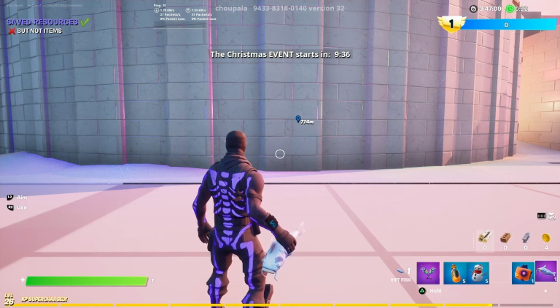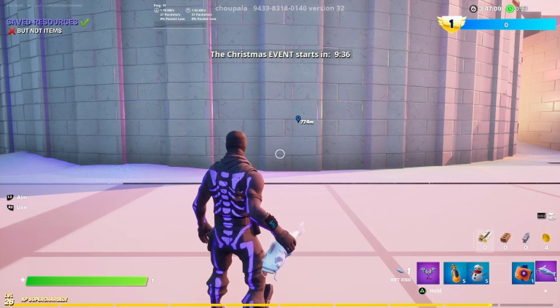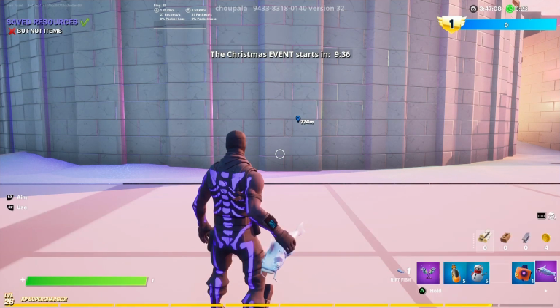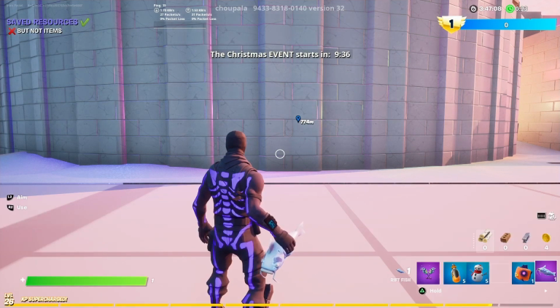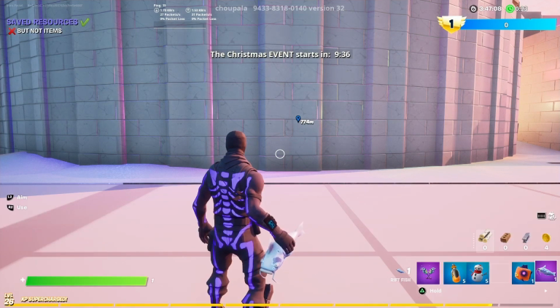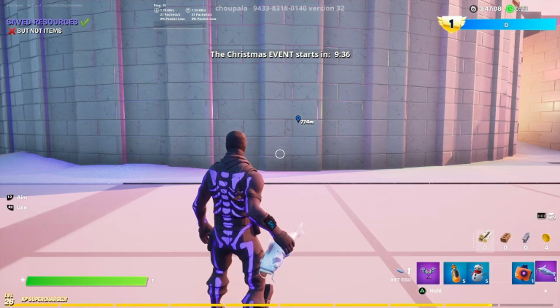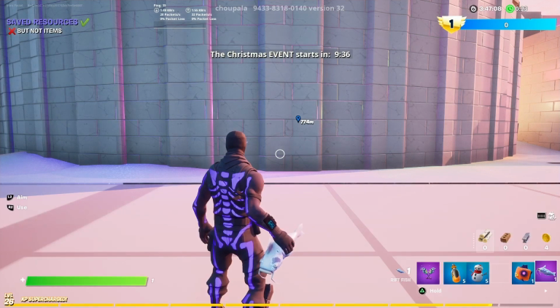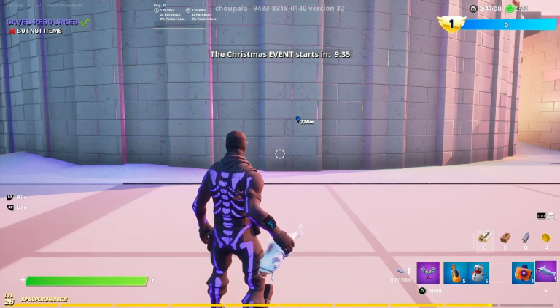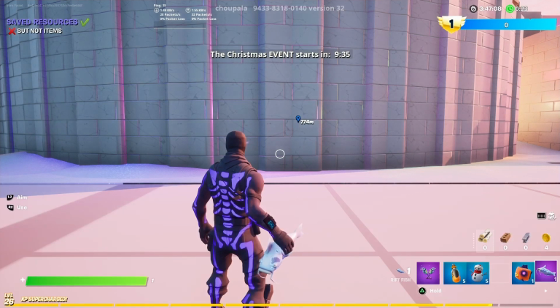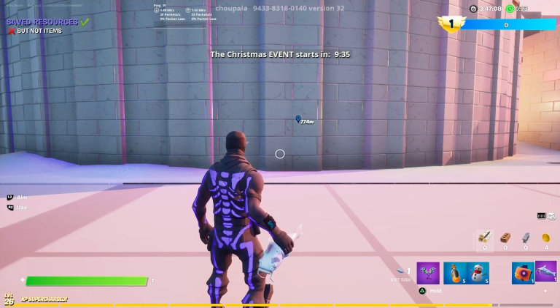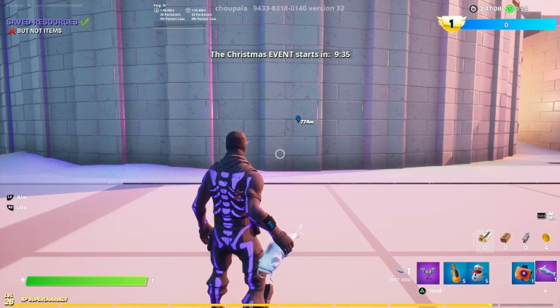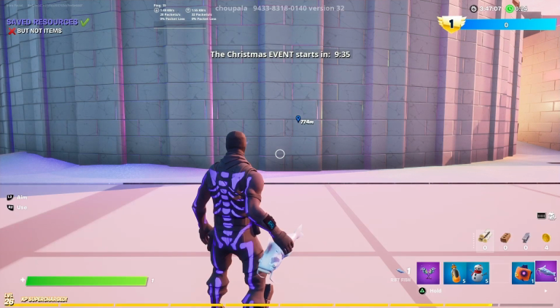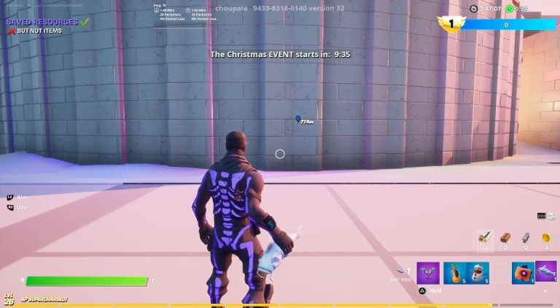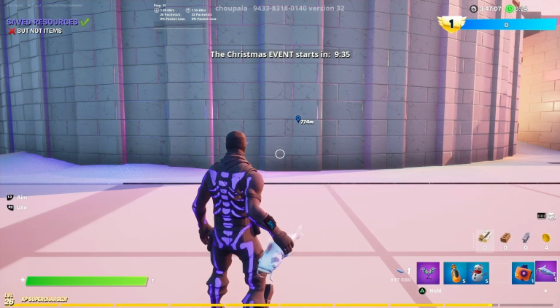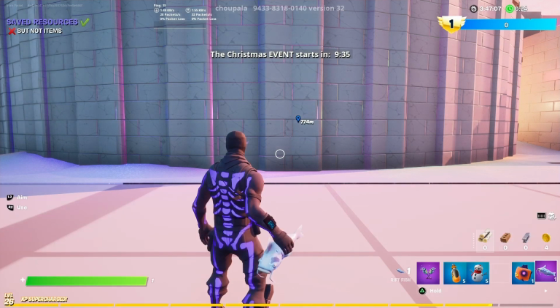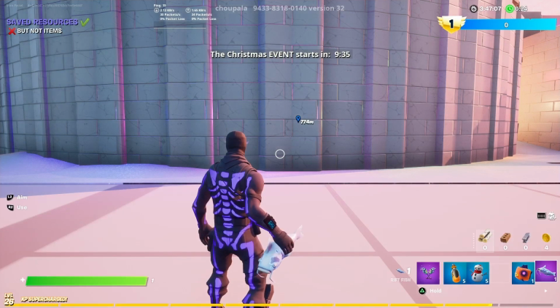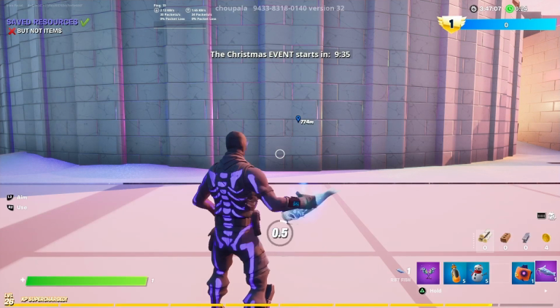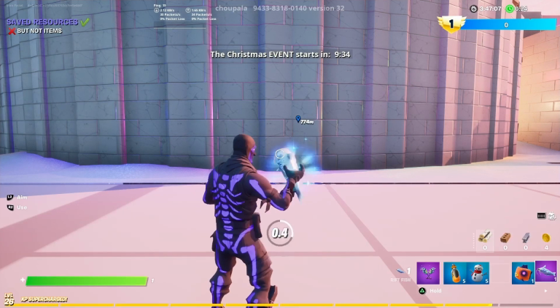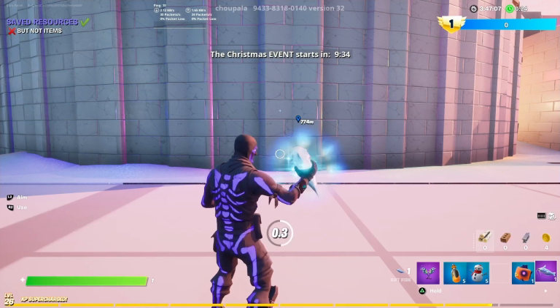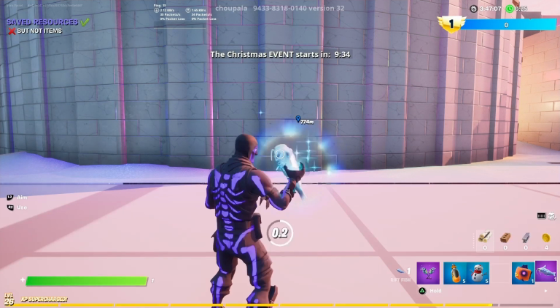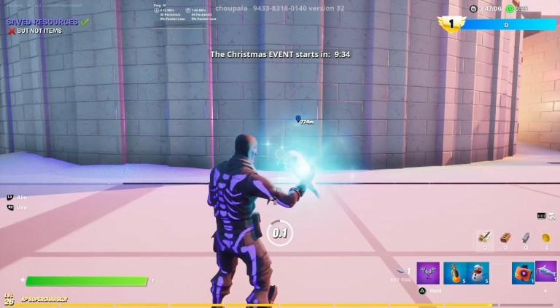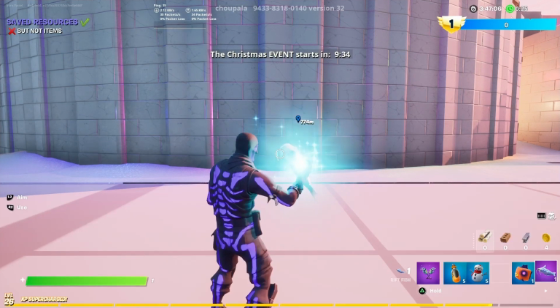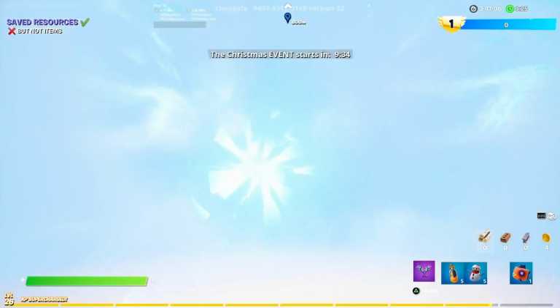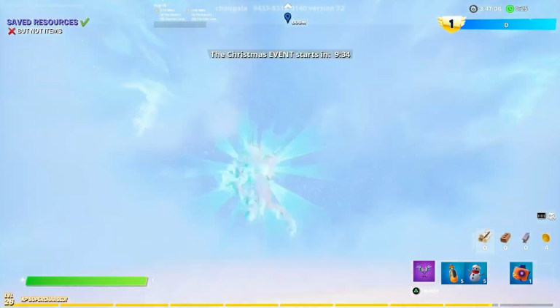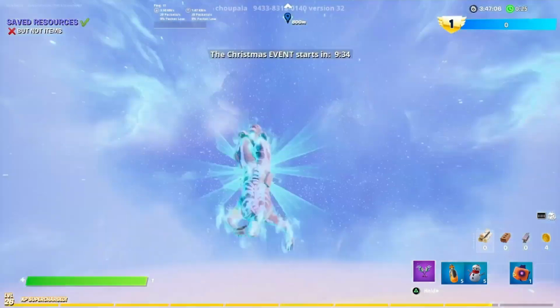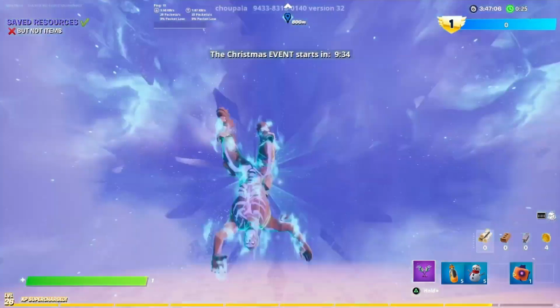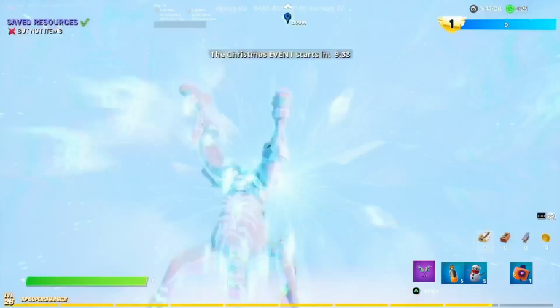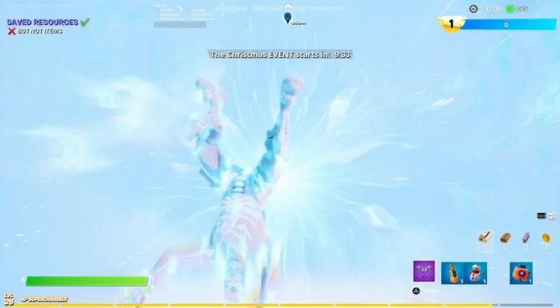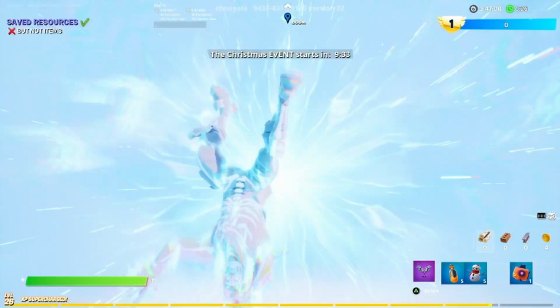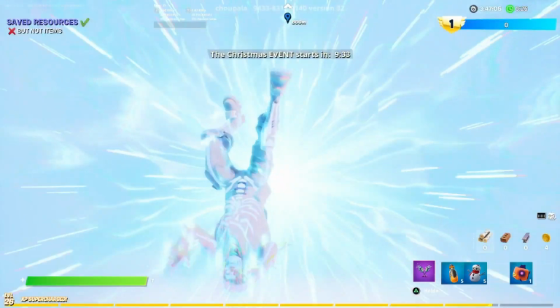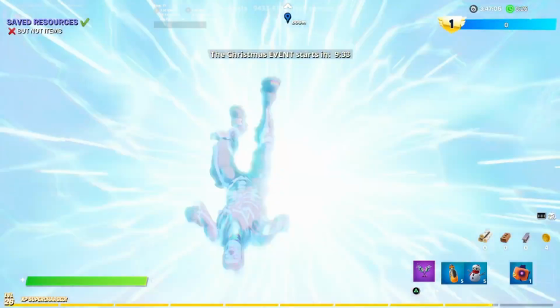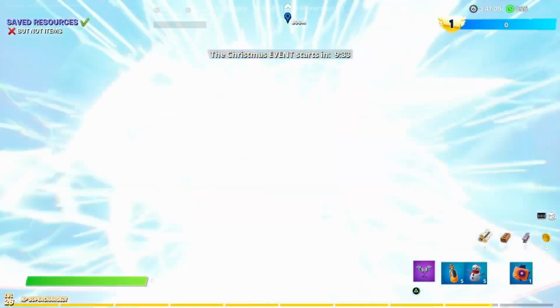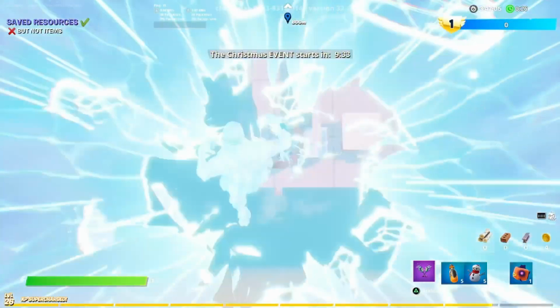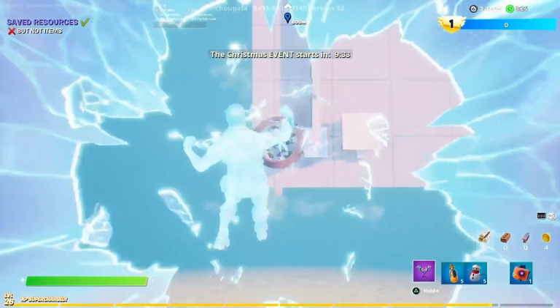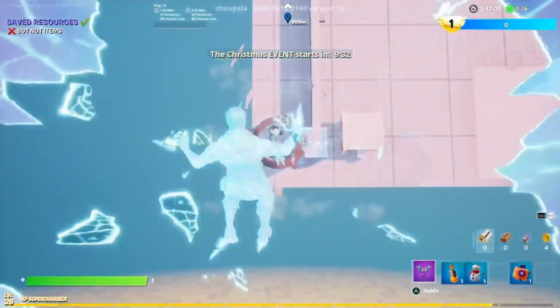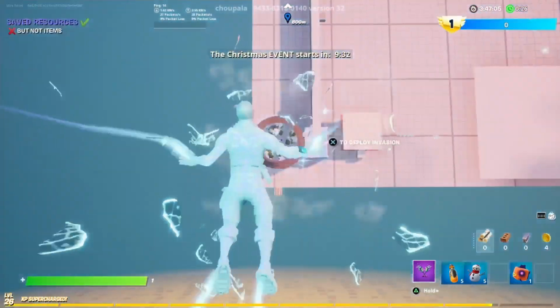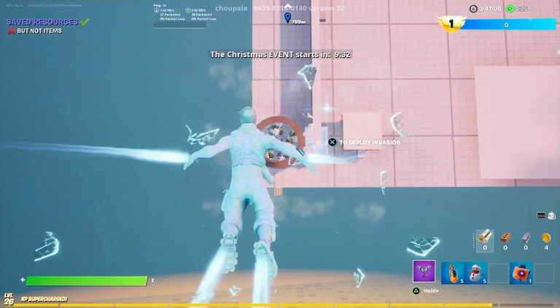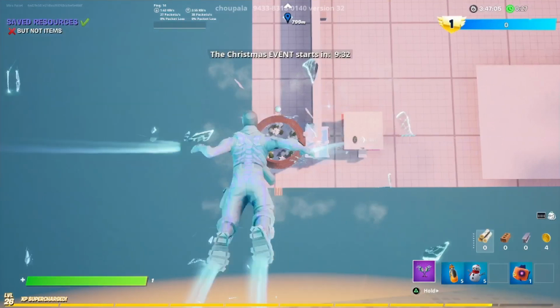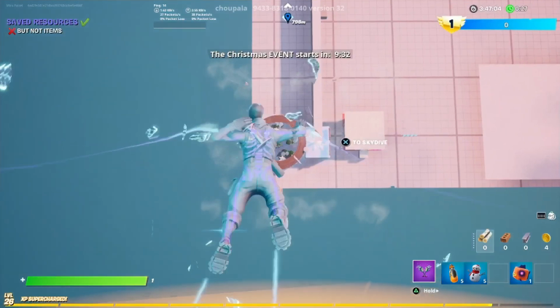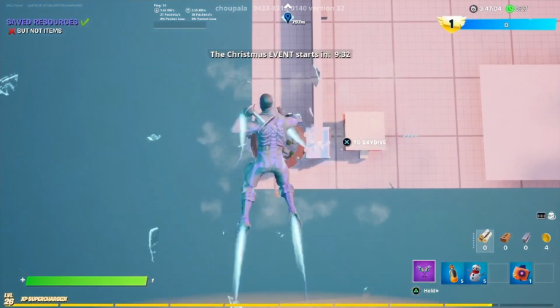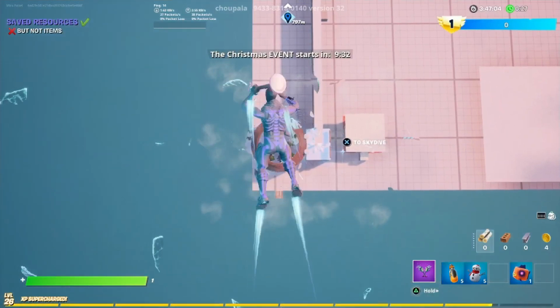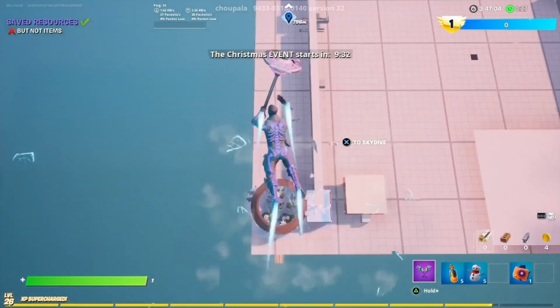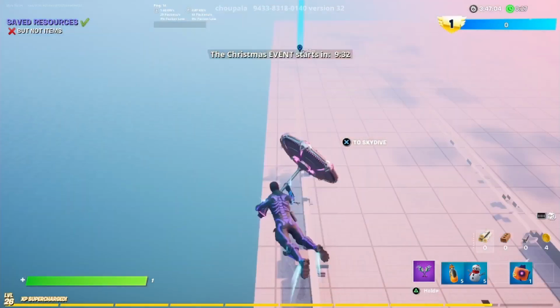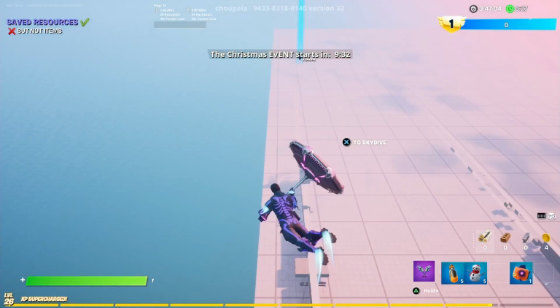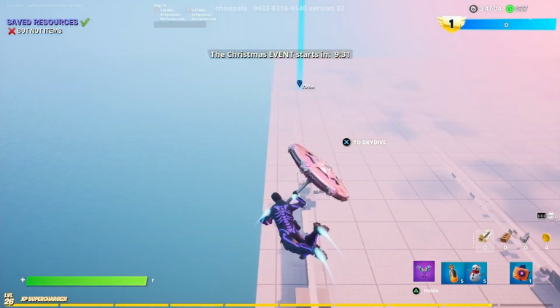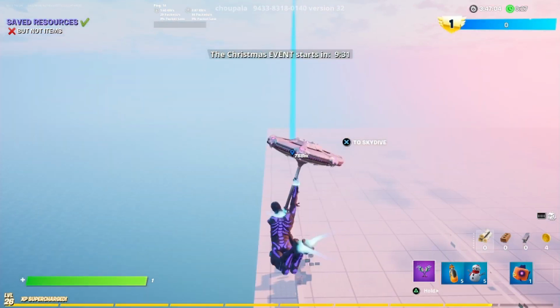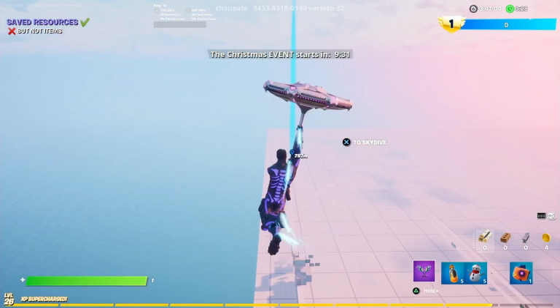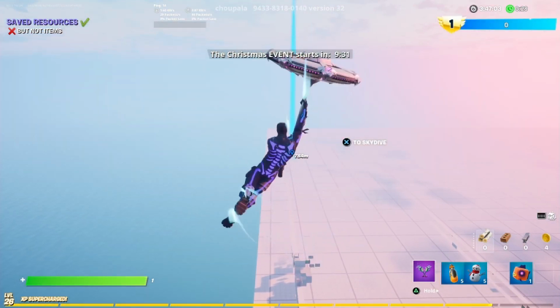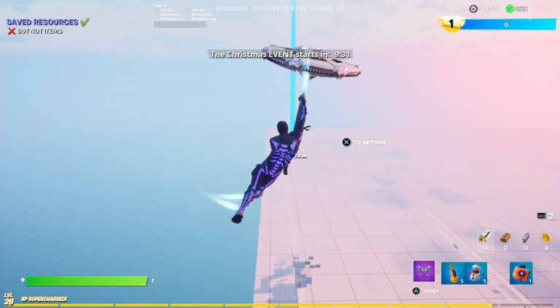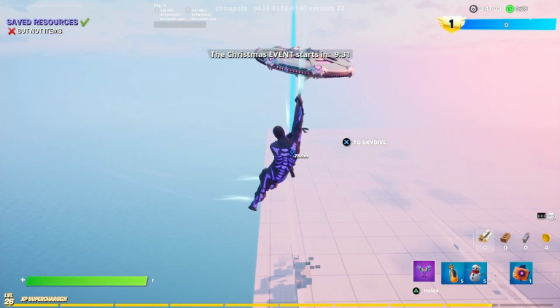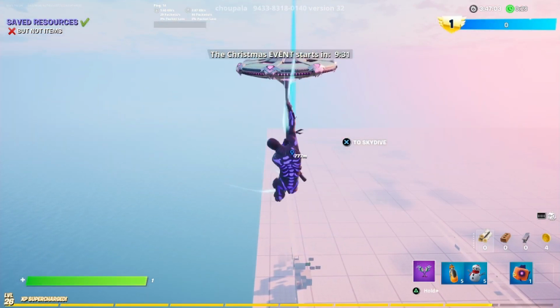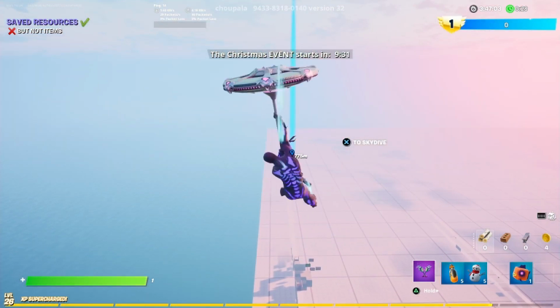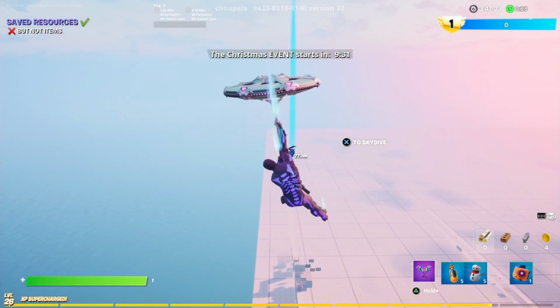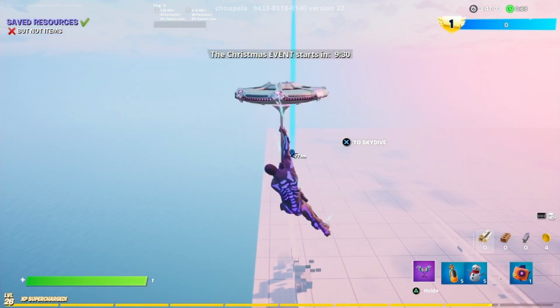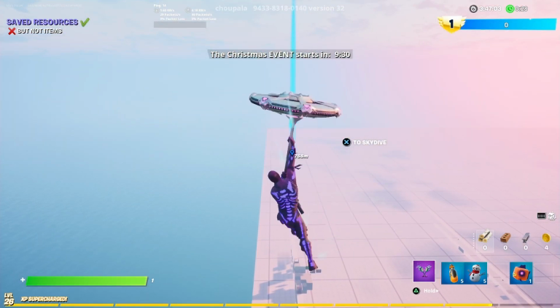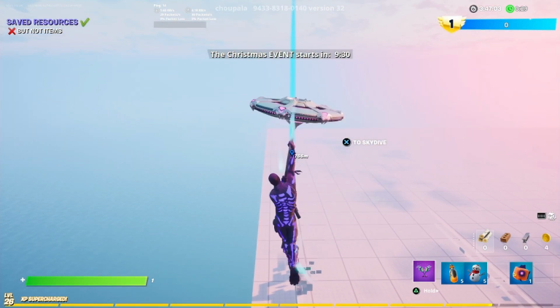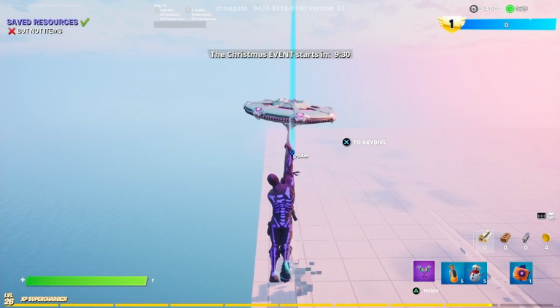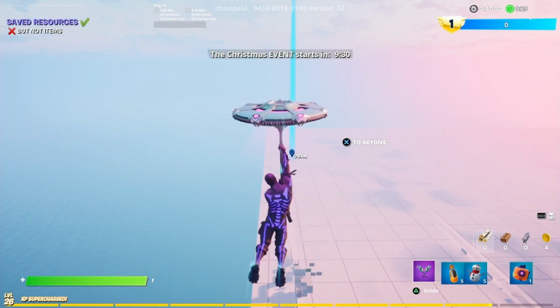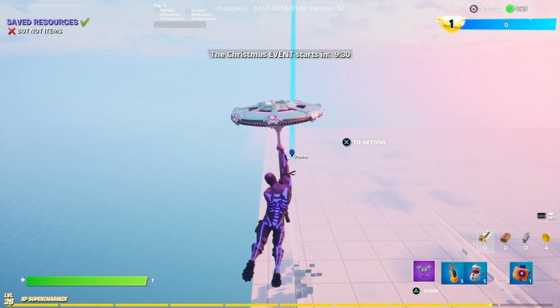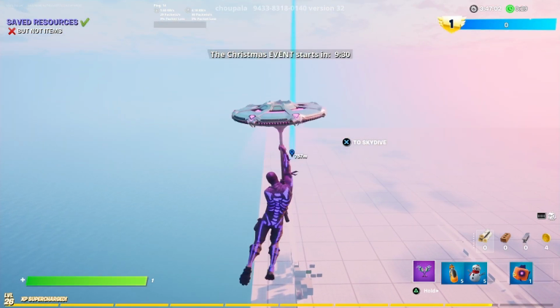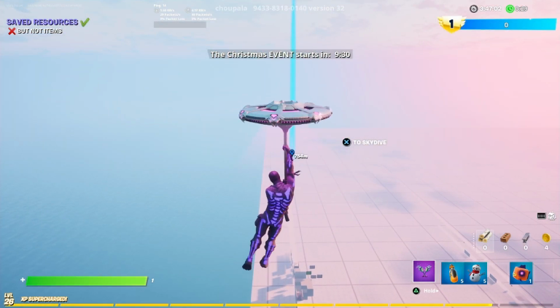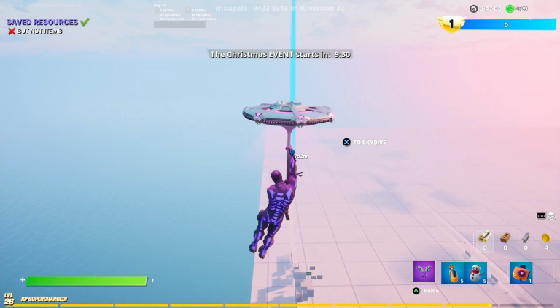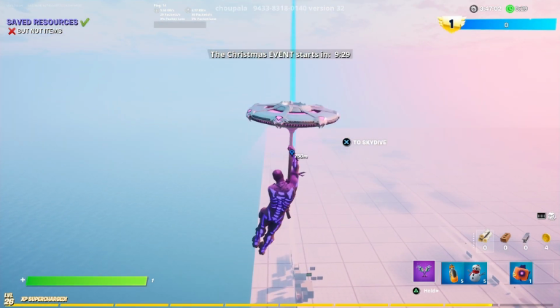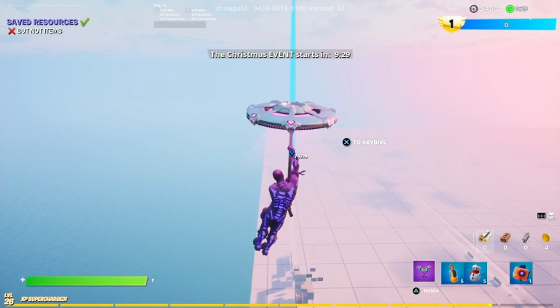Now activate the riffish and glide all the way to the waypoint right there.